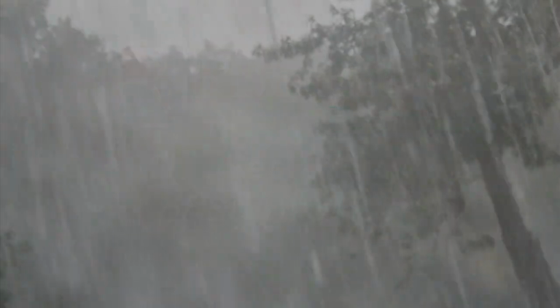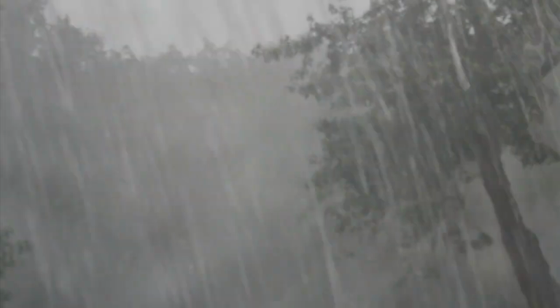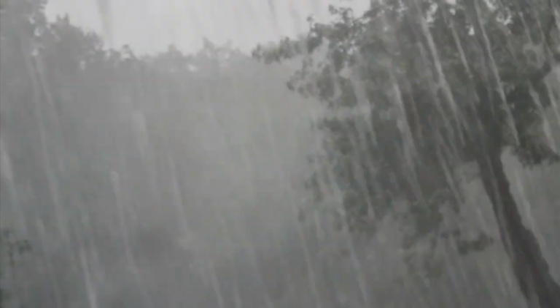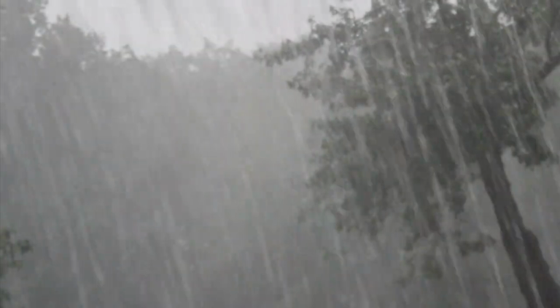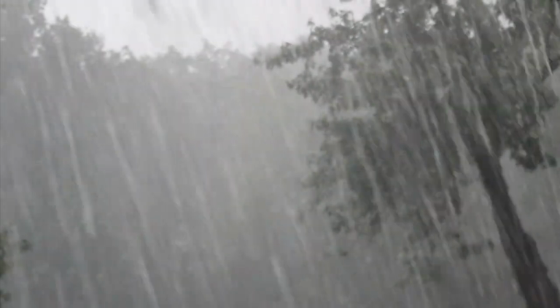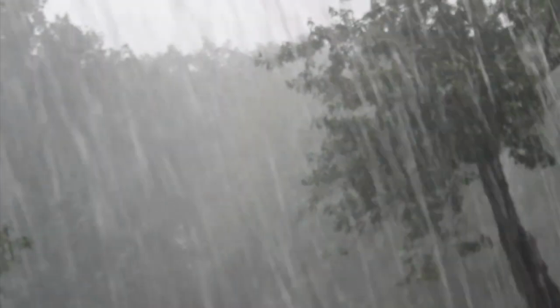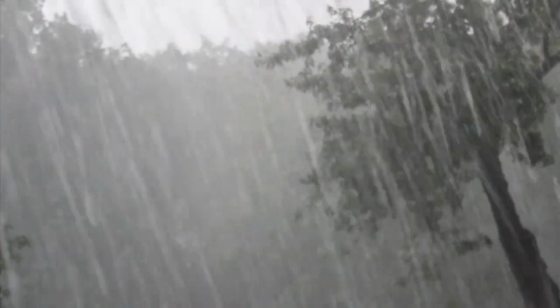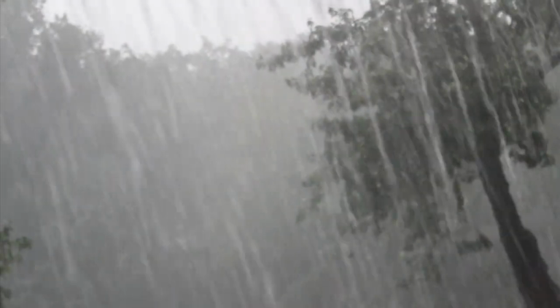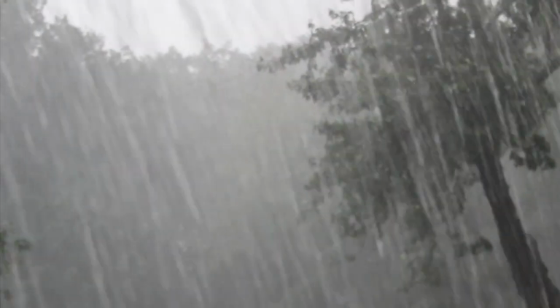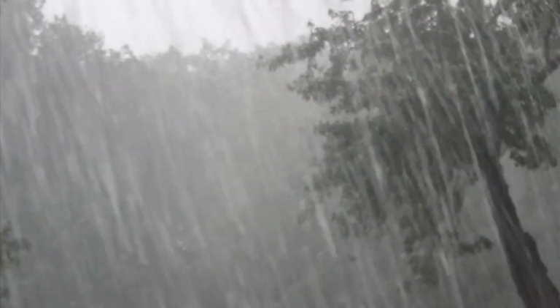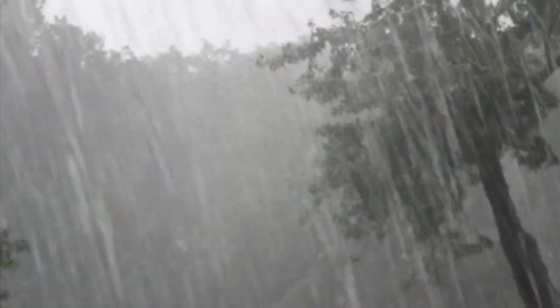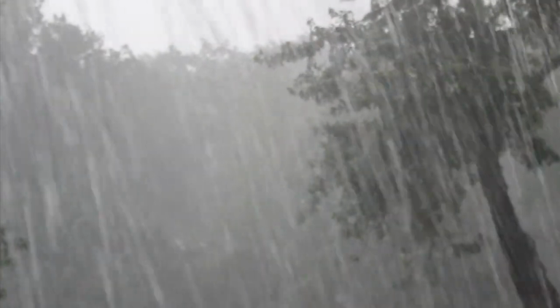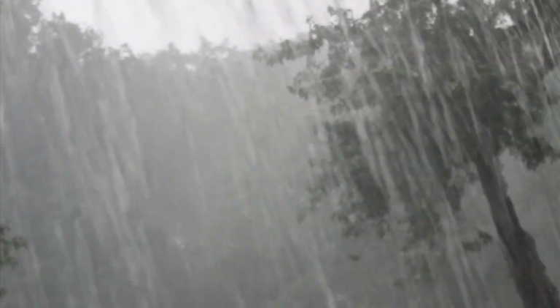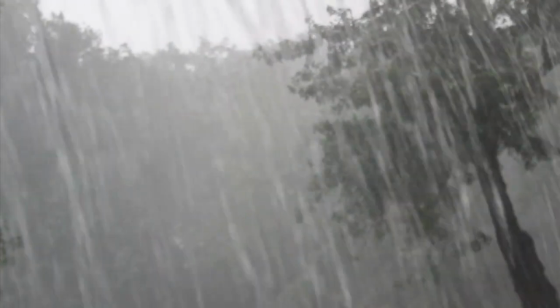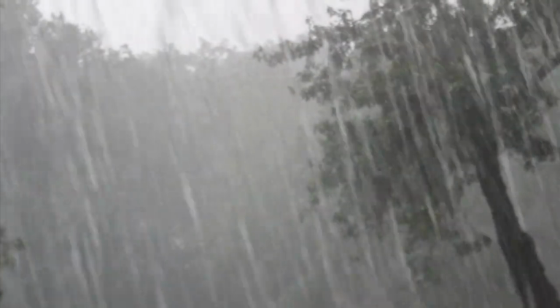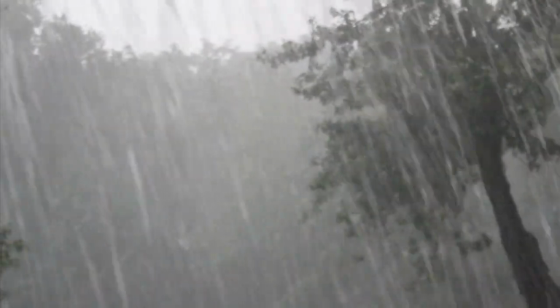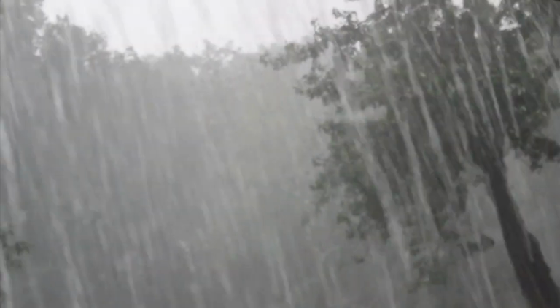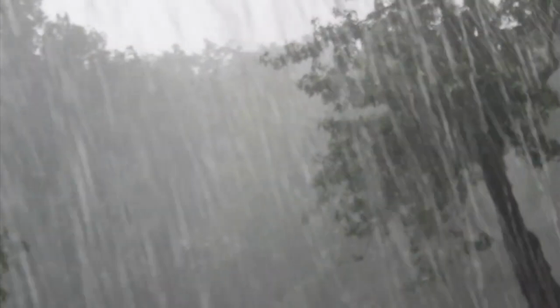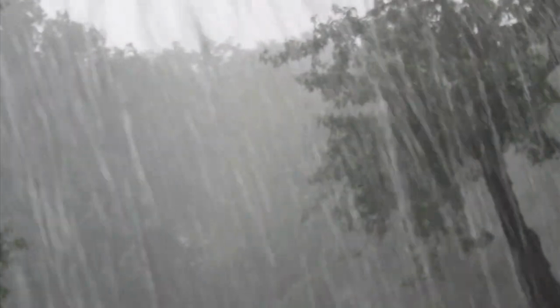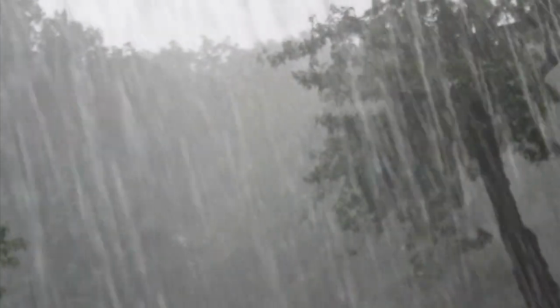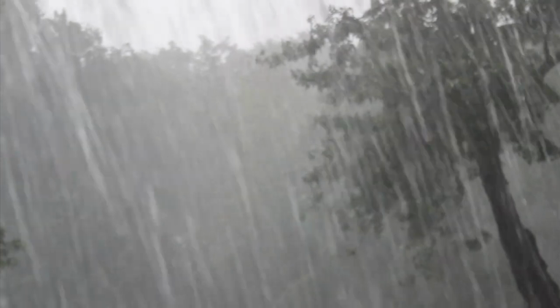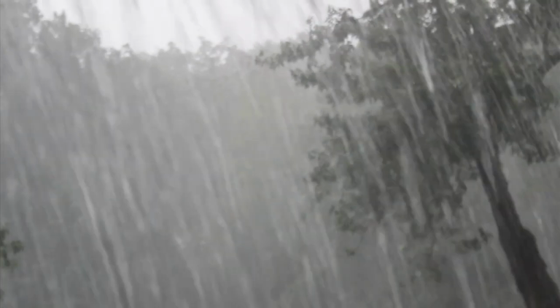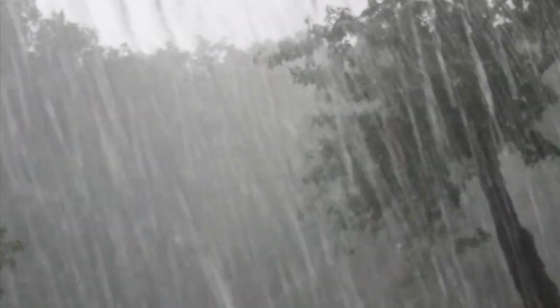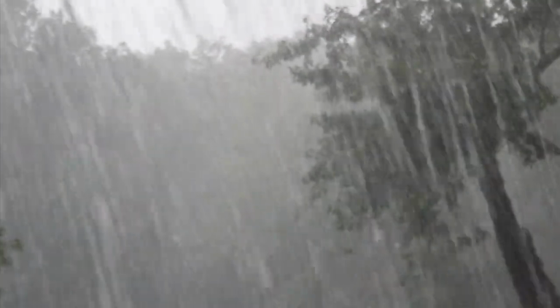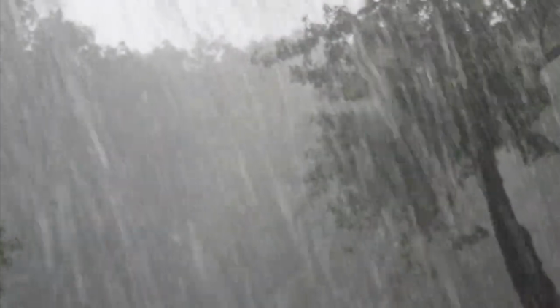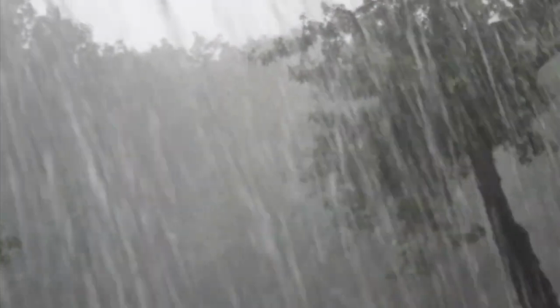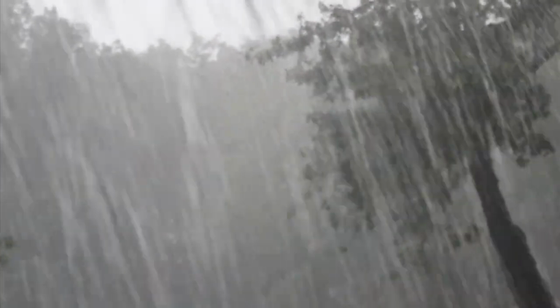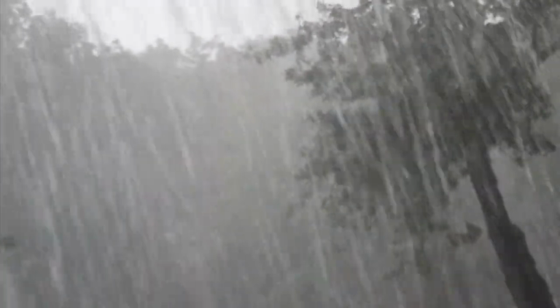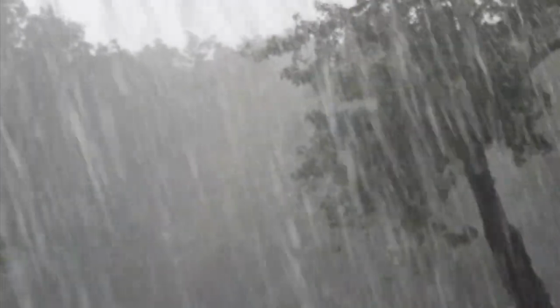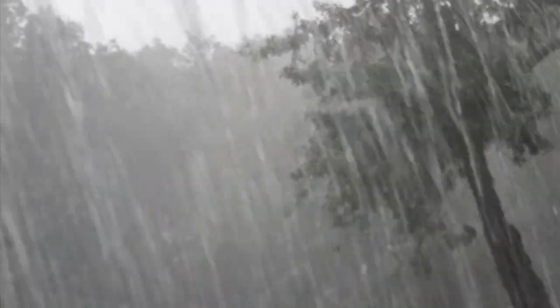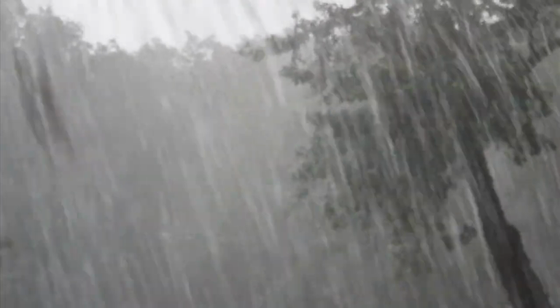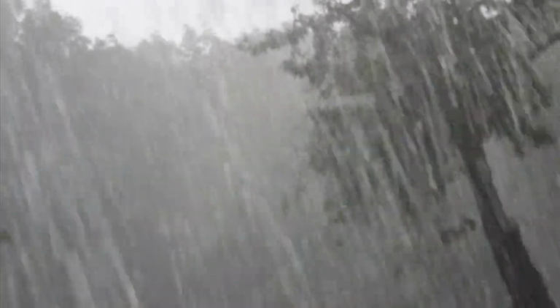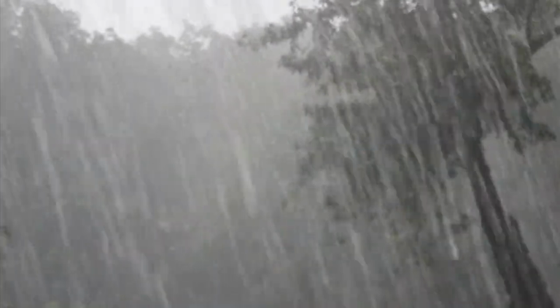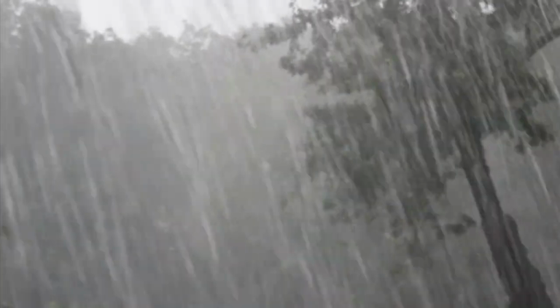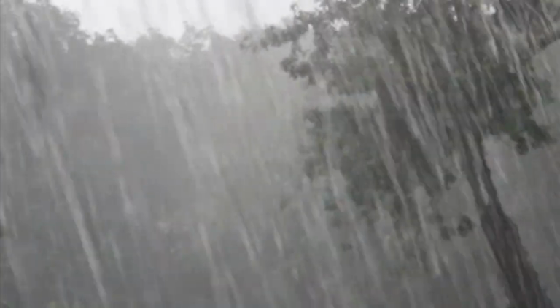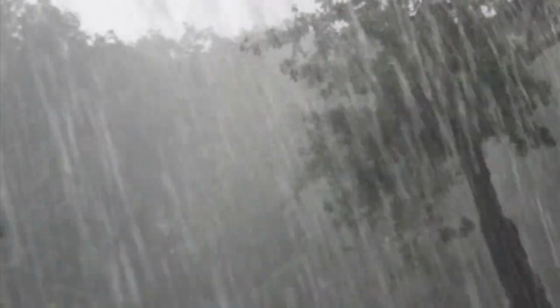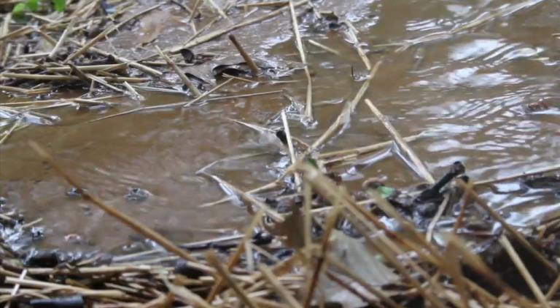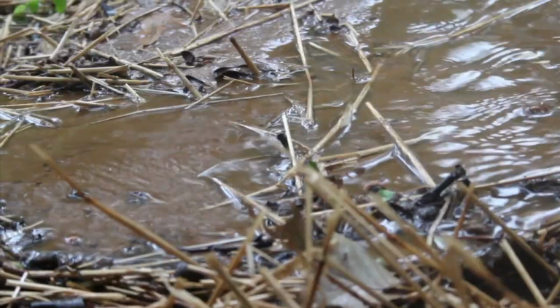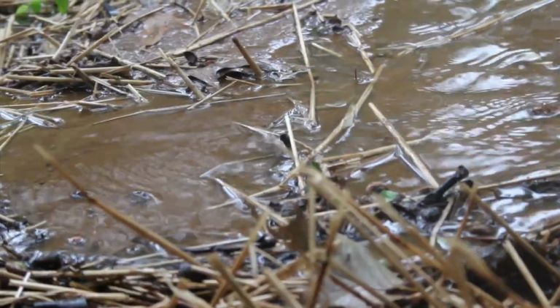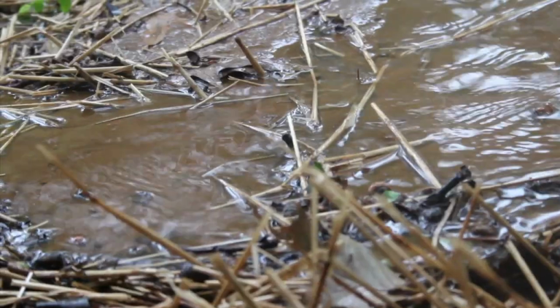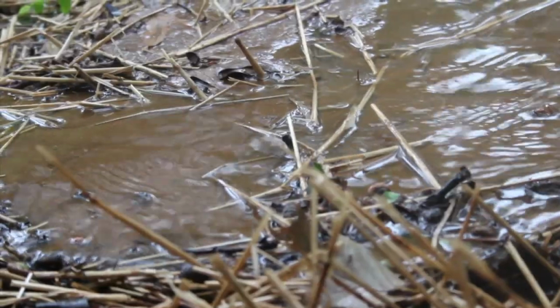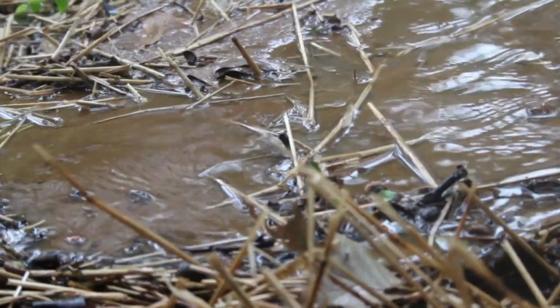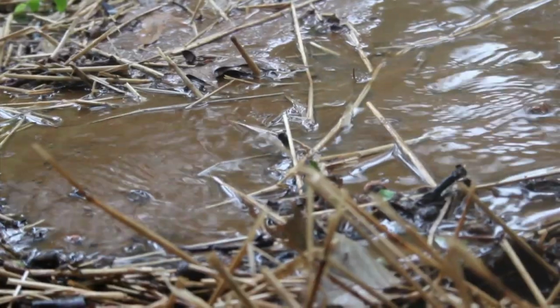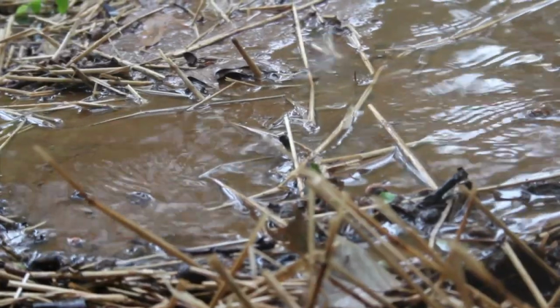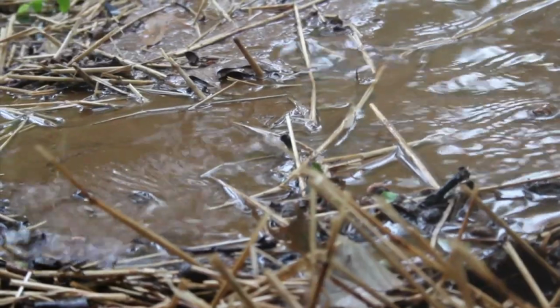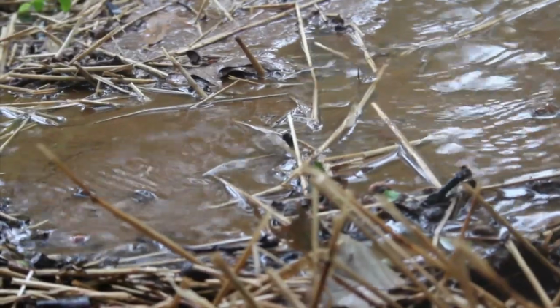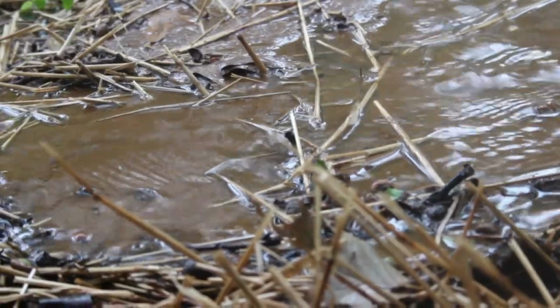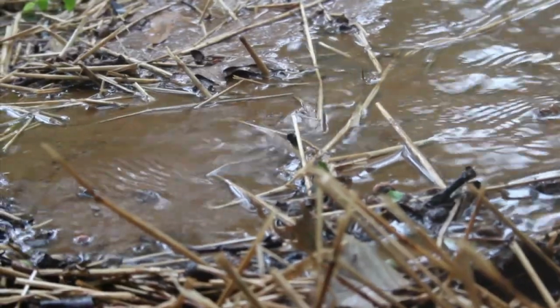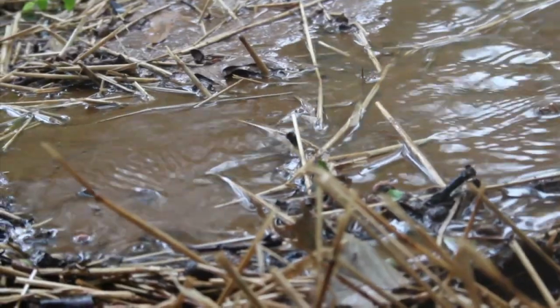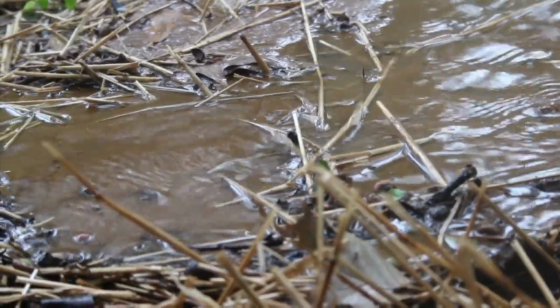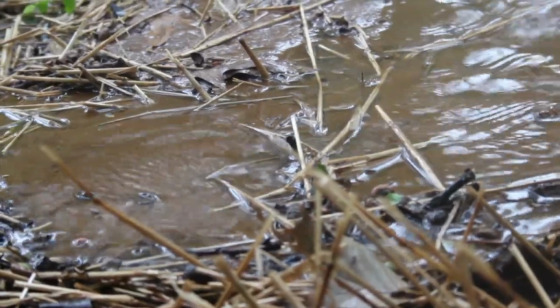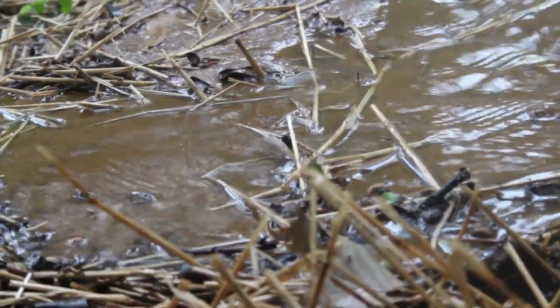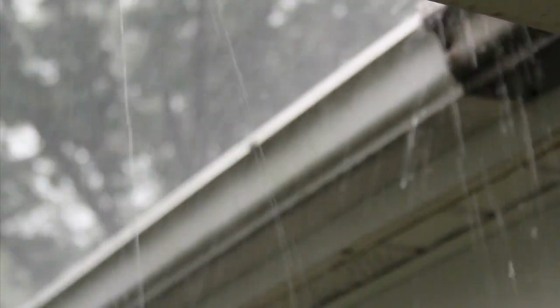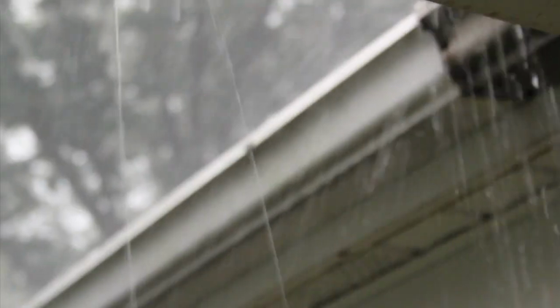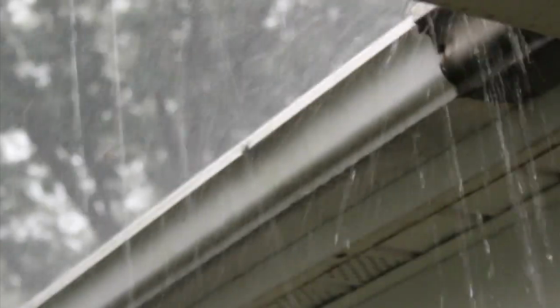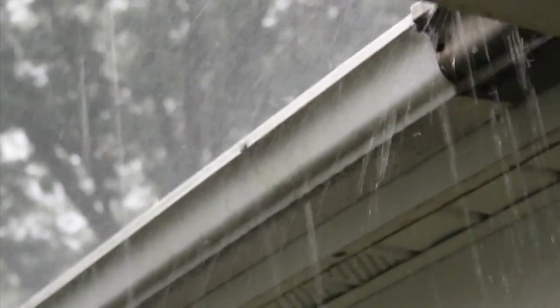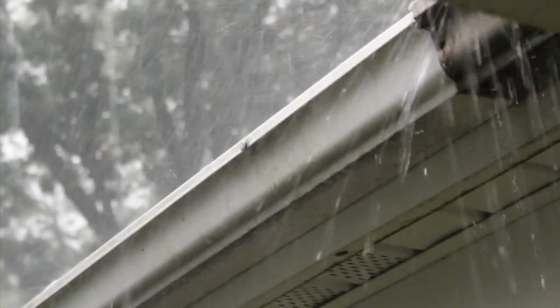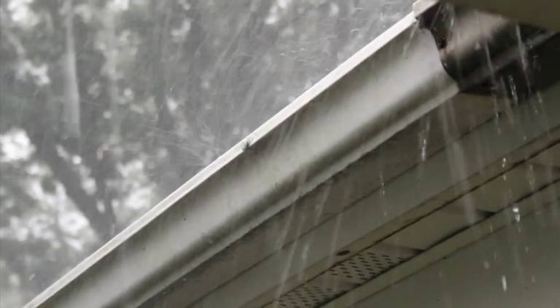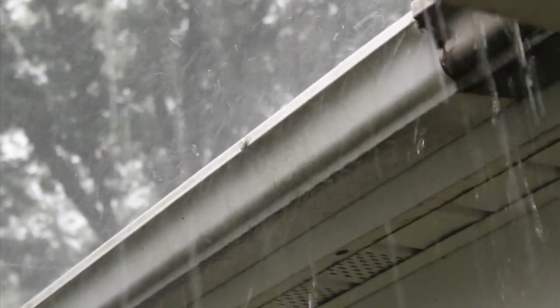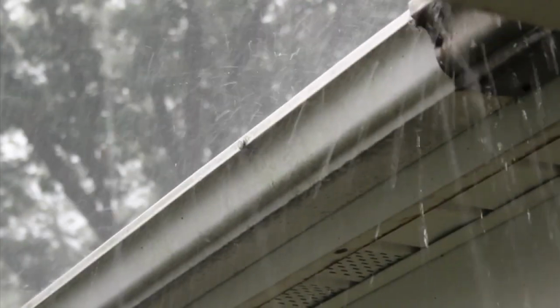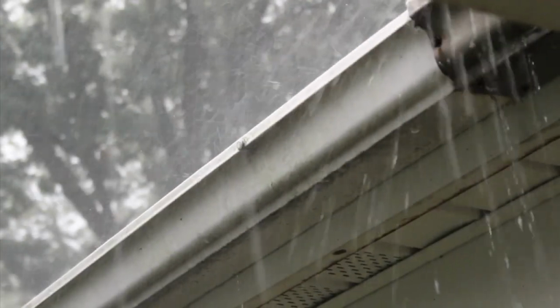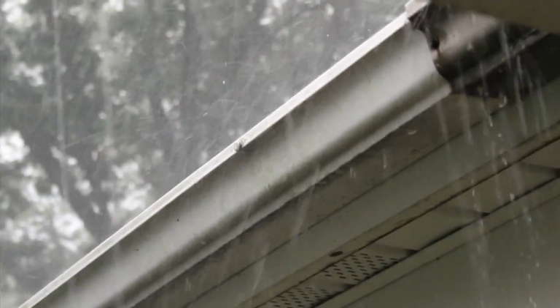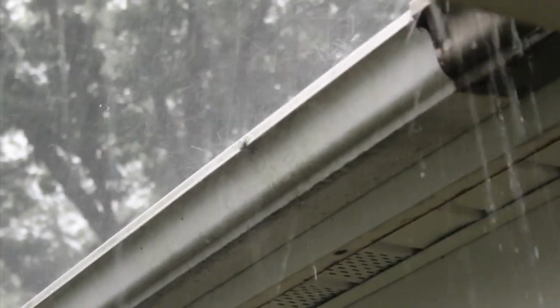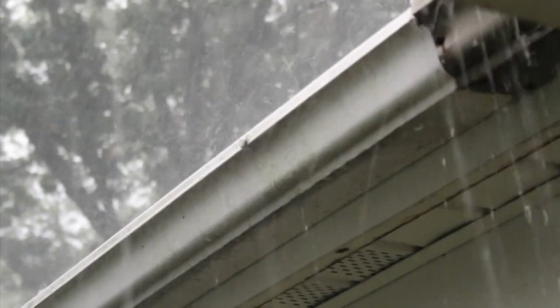Water, water everywhere and not a drop to spare. Water on the ground, water in the air.